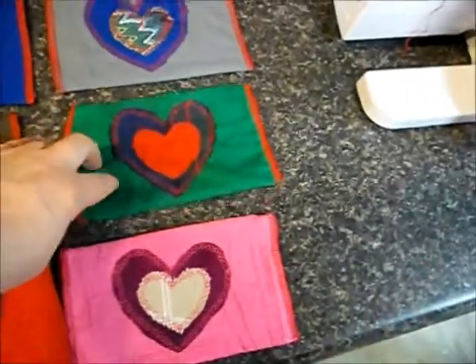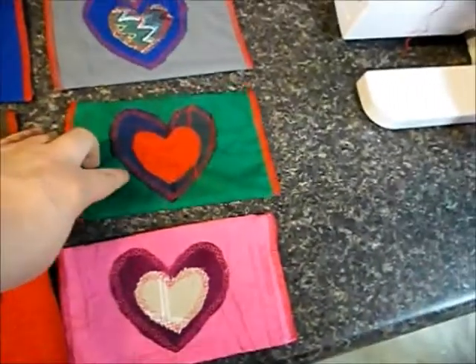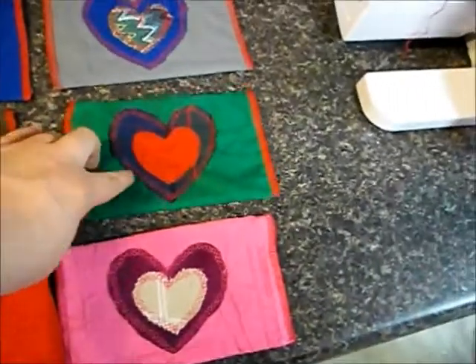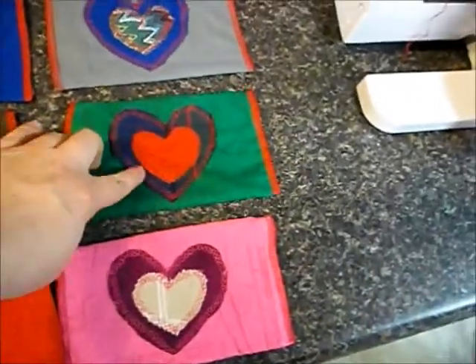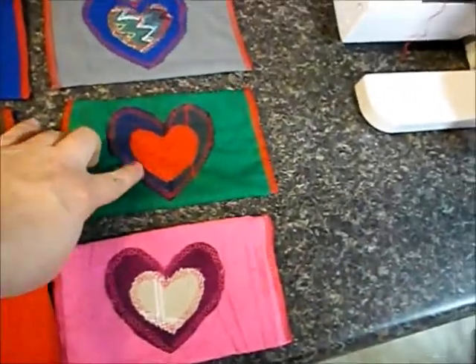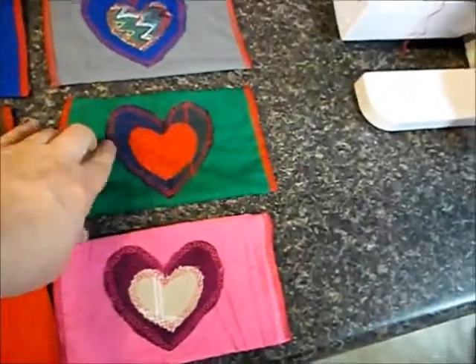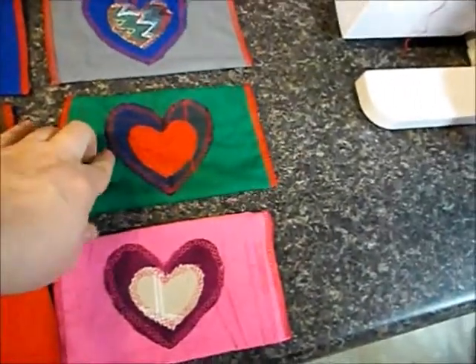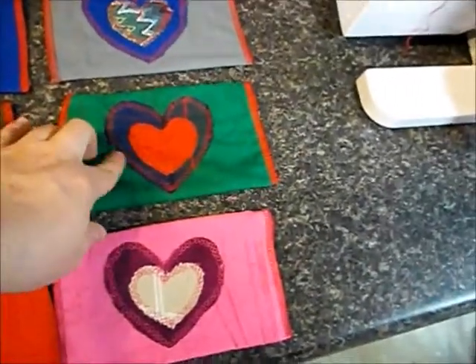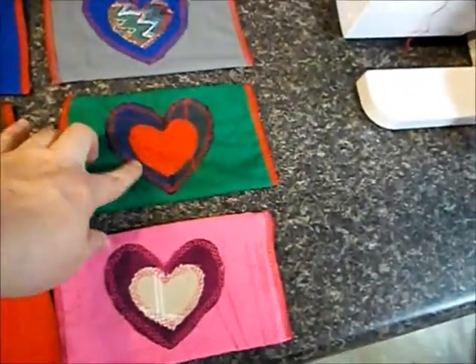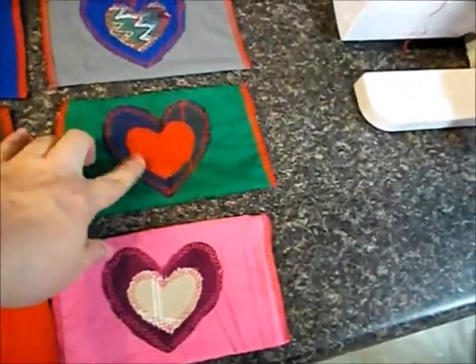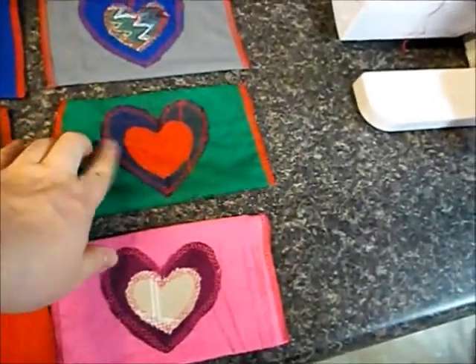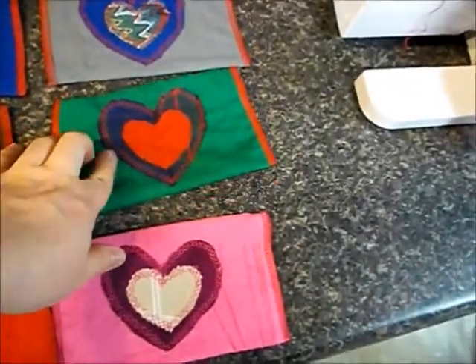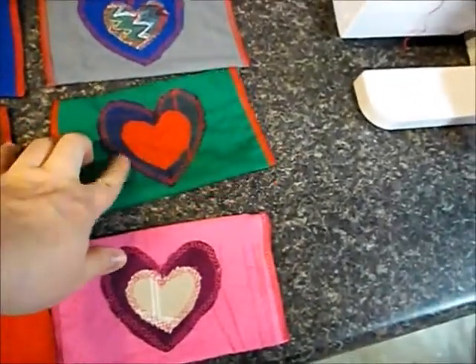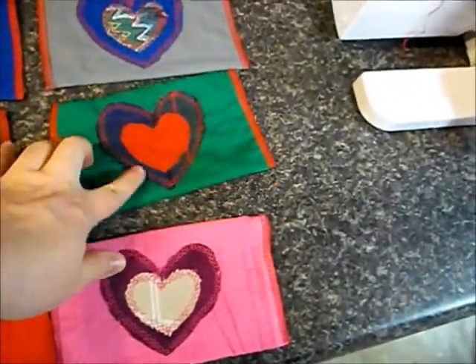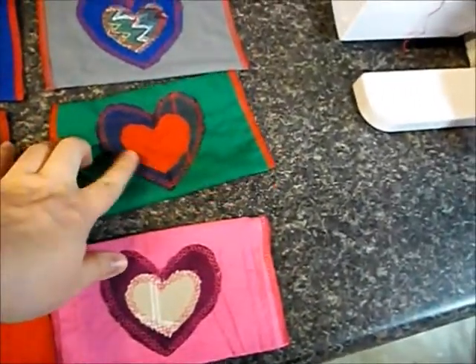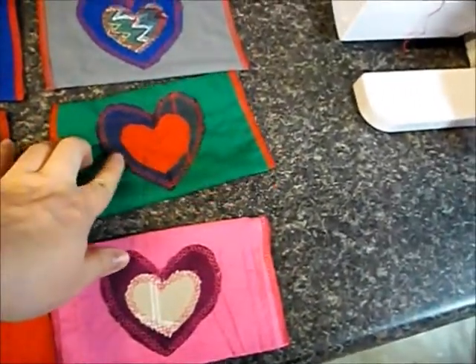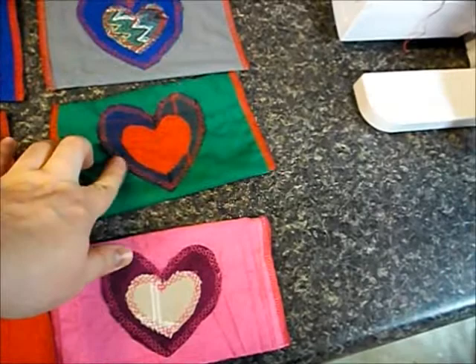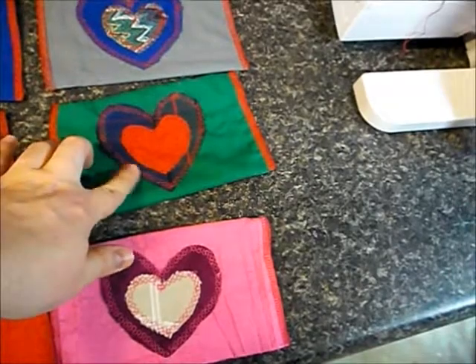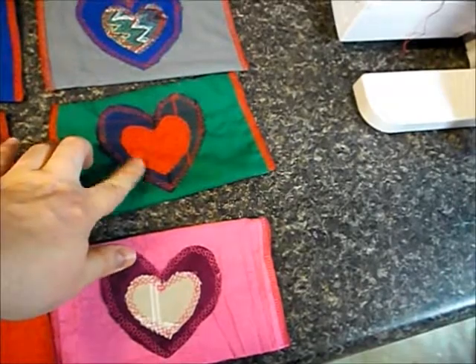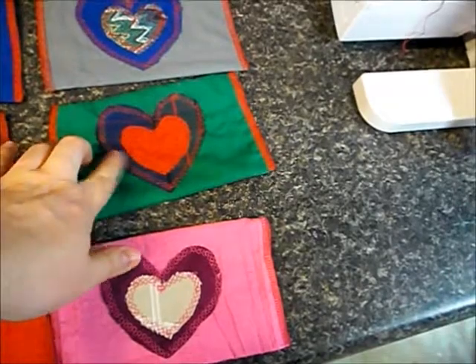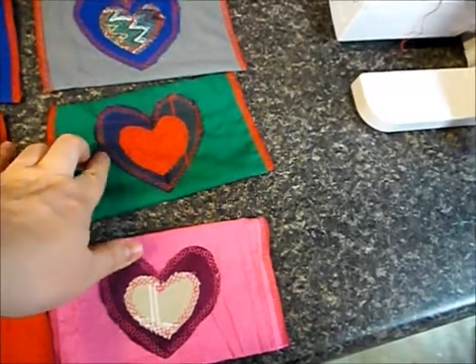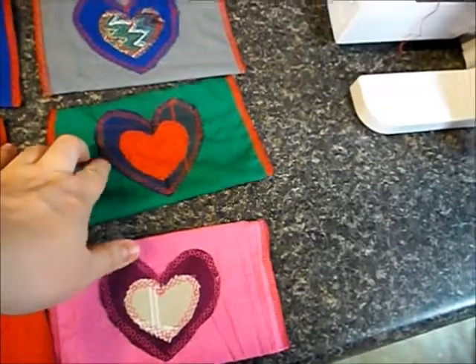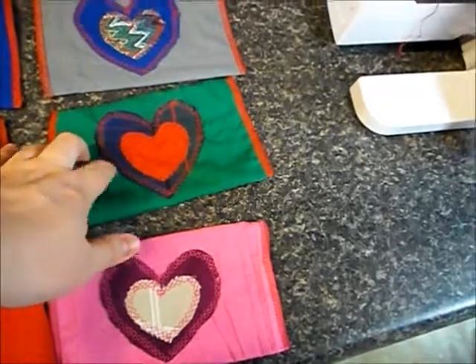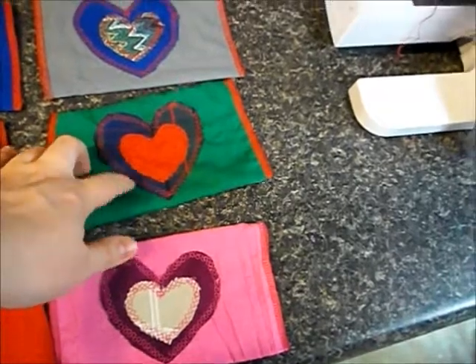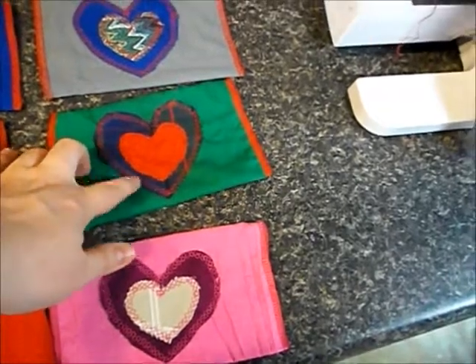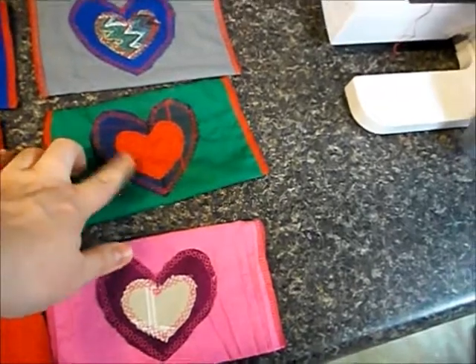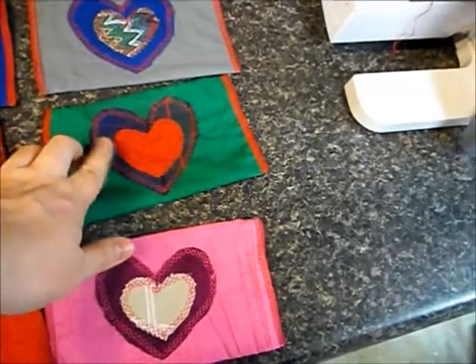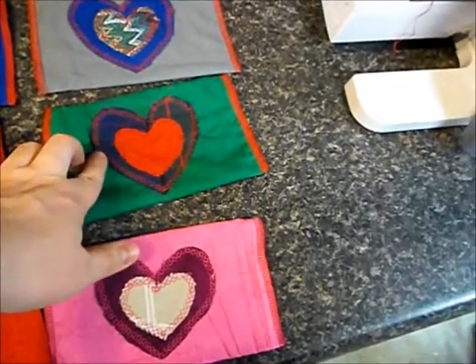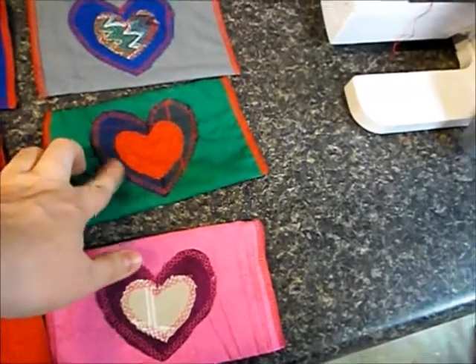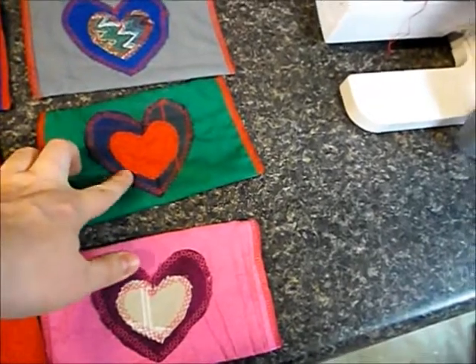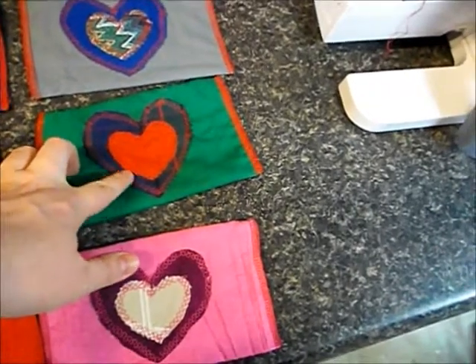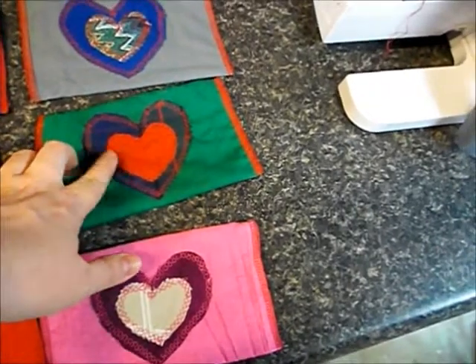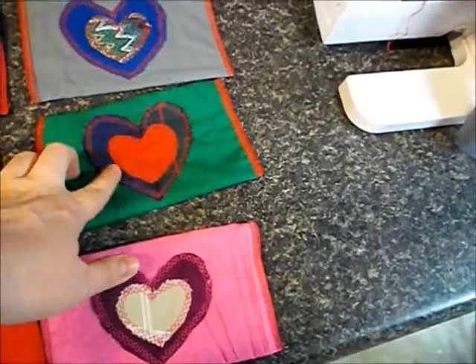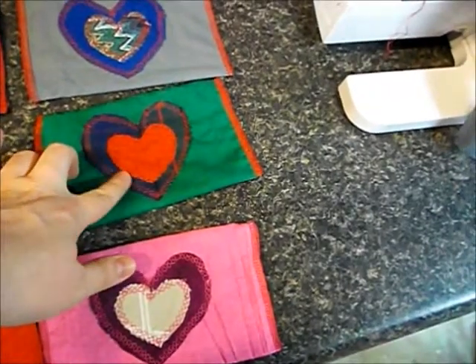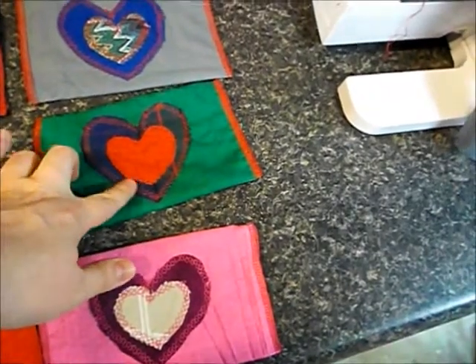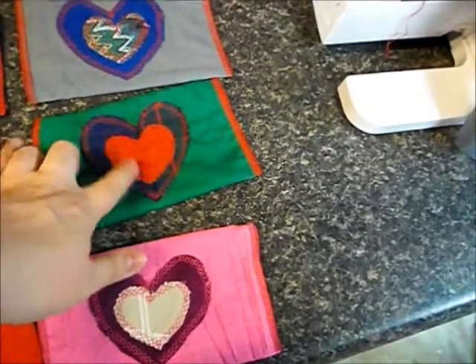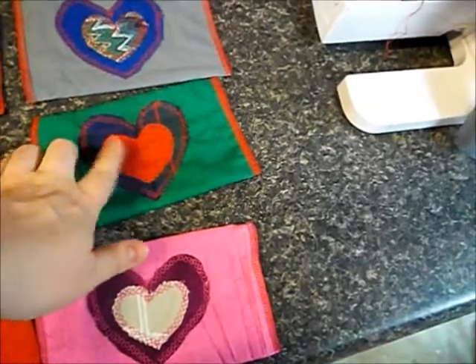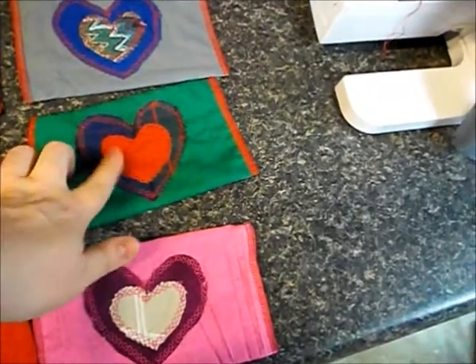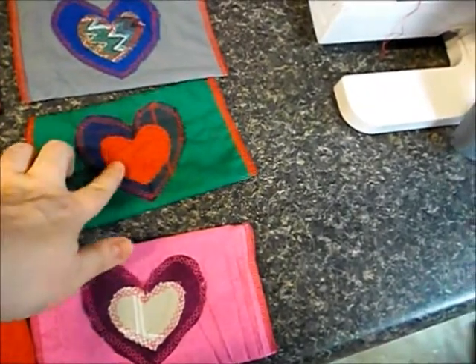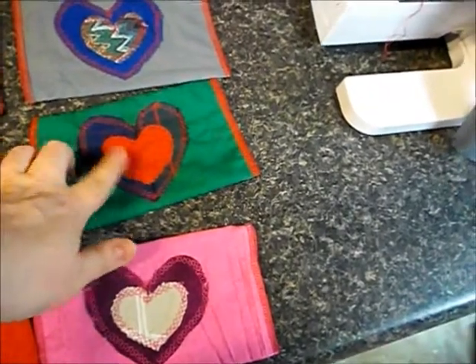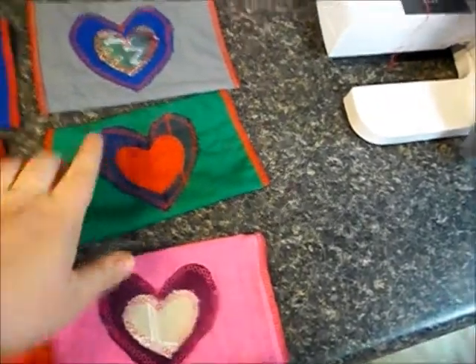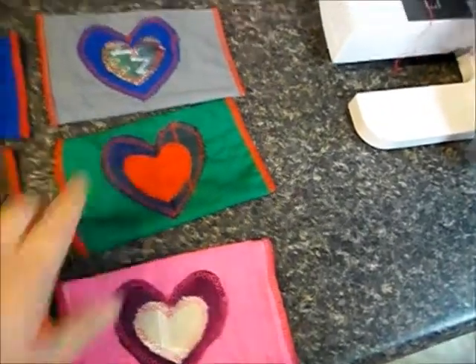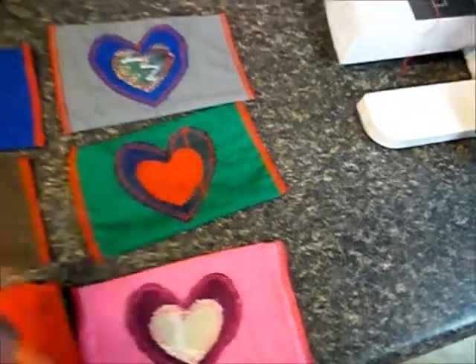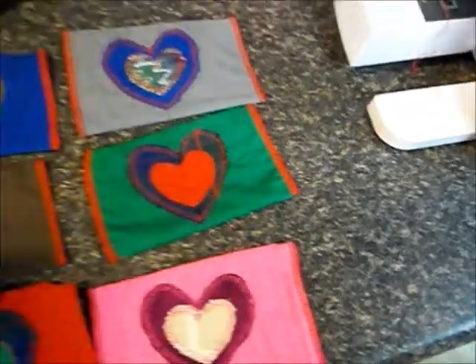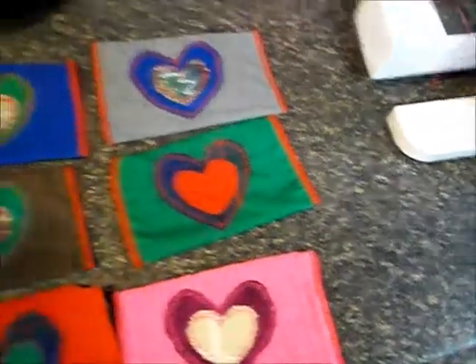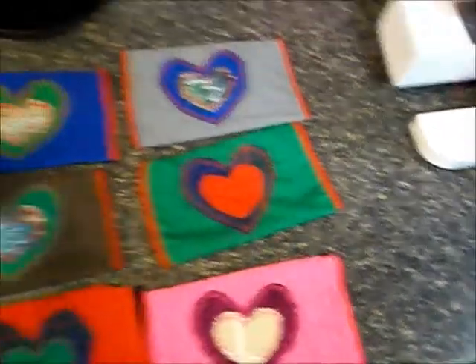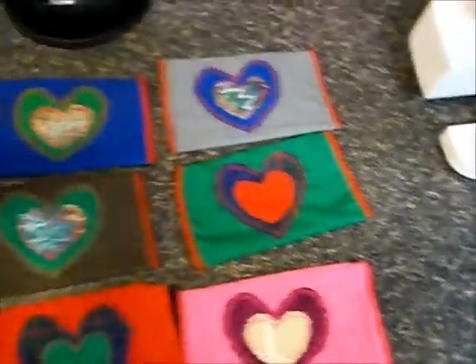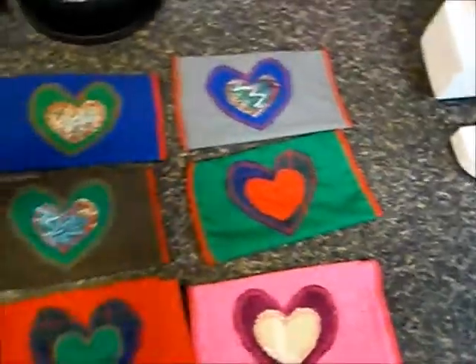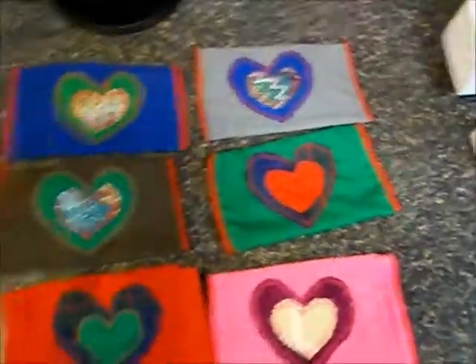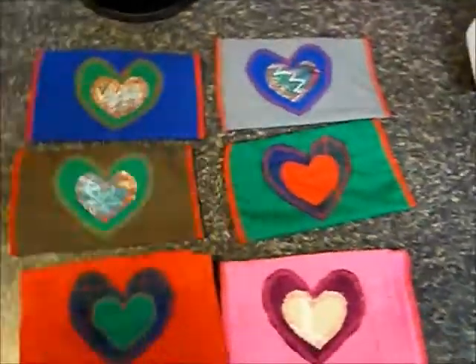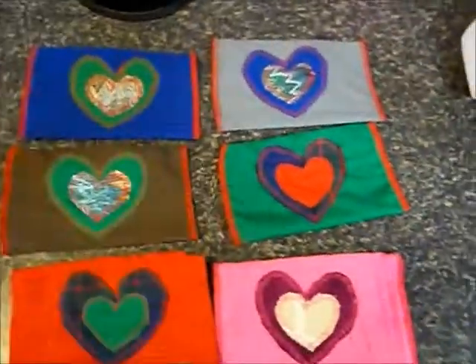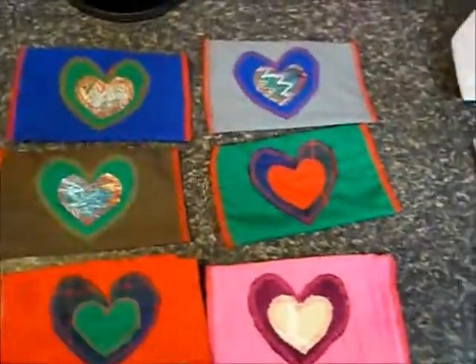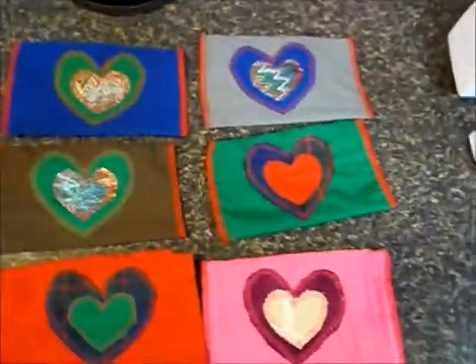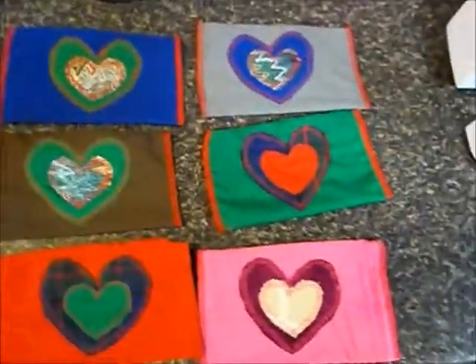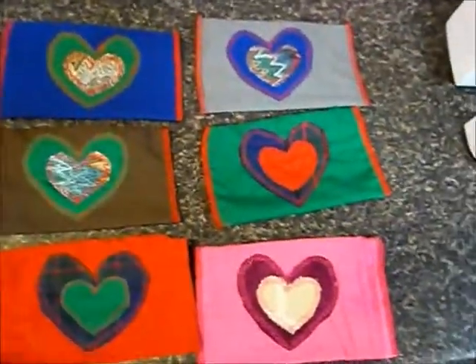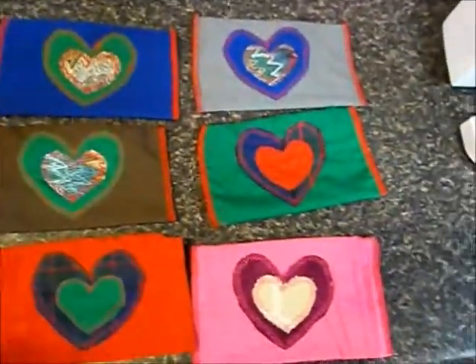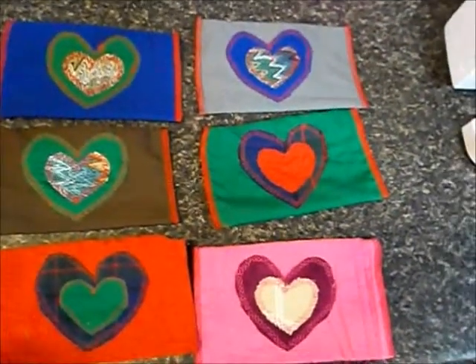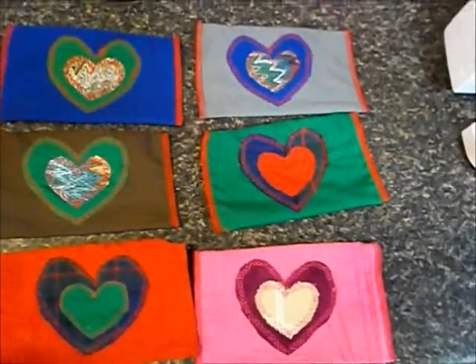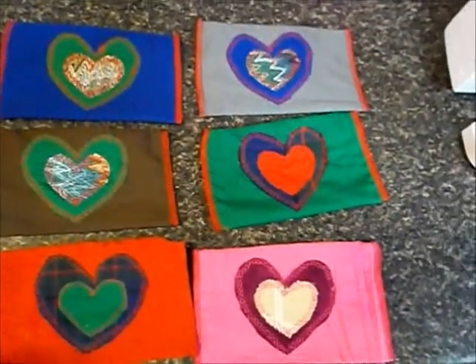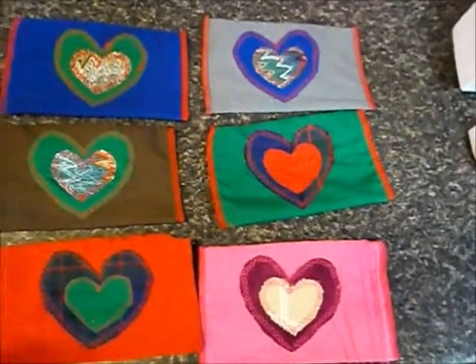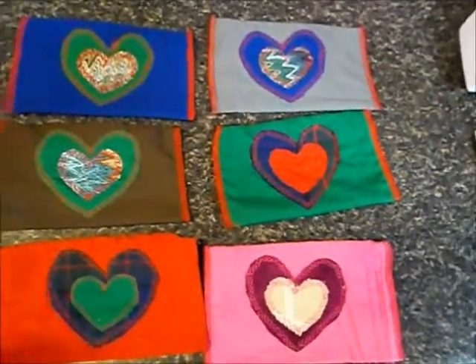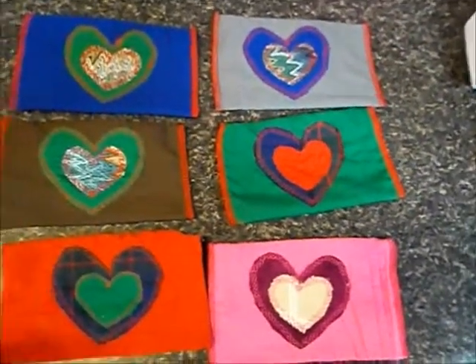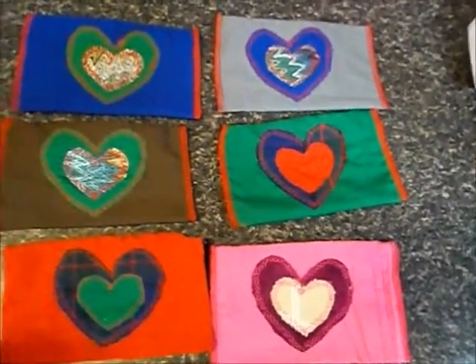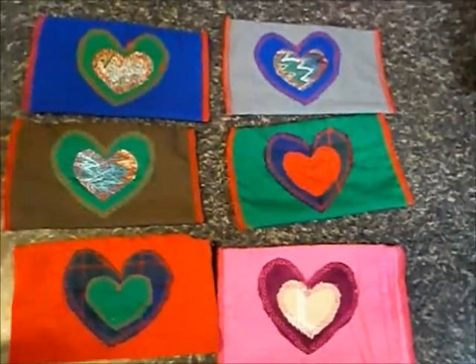These things might fray over time. We've done a decorative stitch on them, and that's okay if things get a little fuzzy — they're still usable.